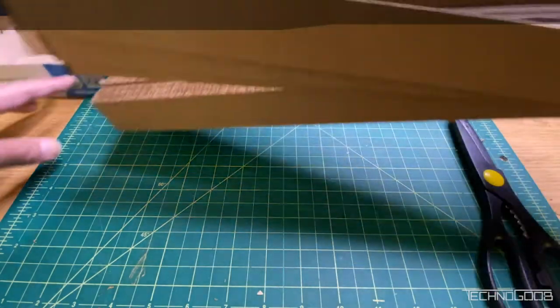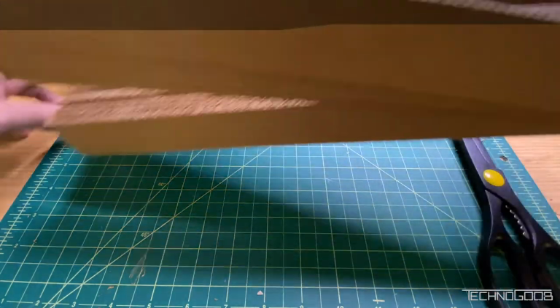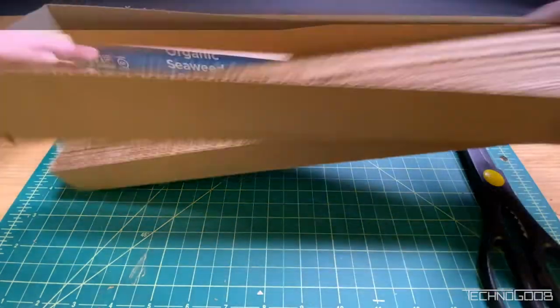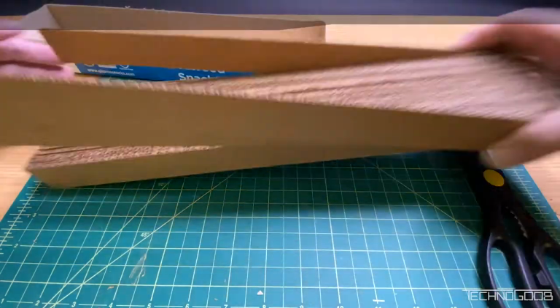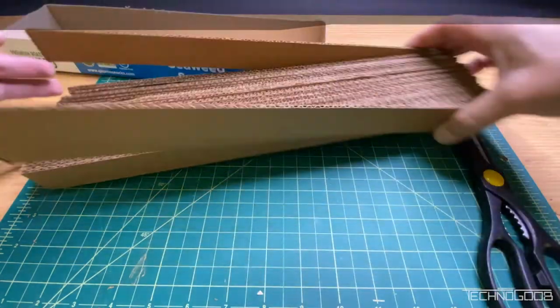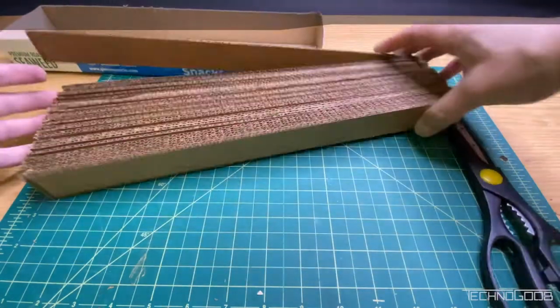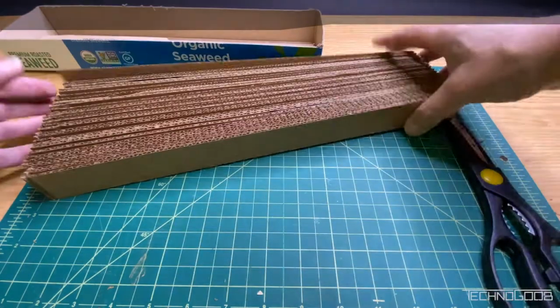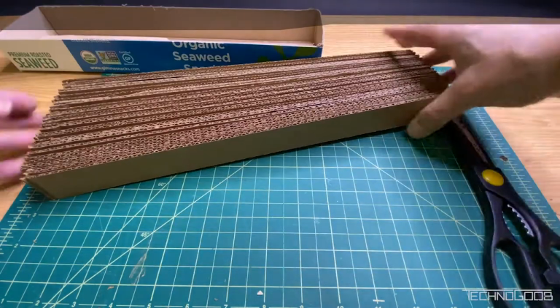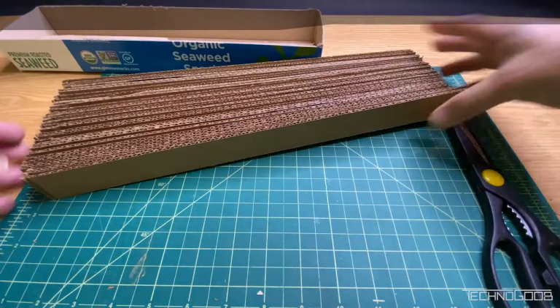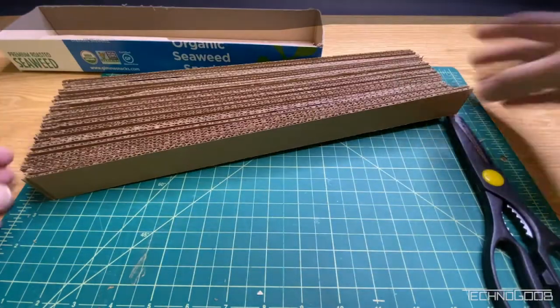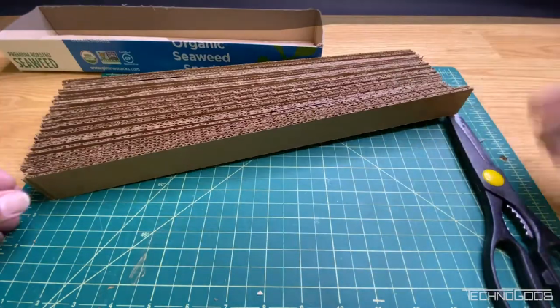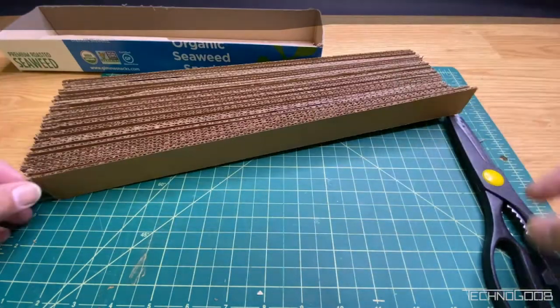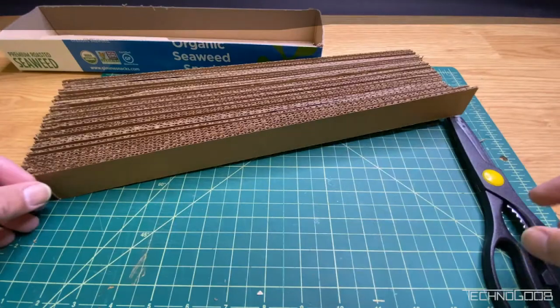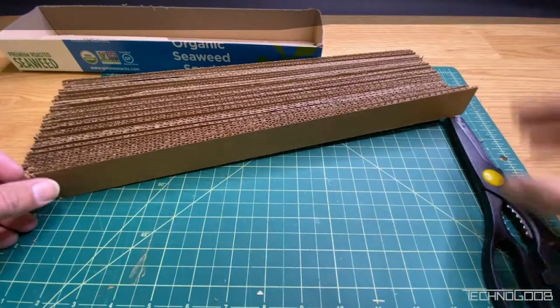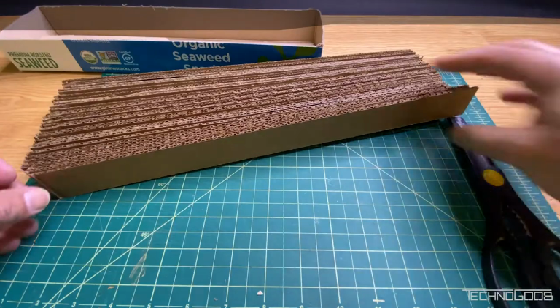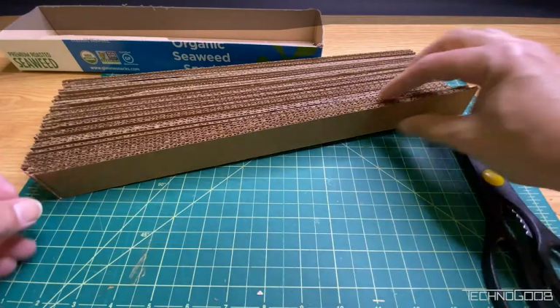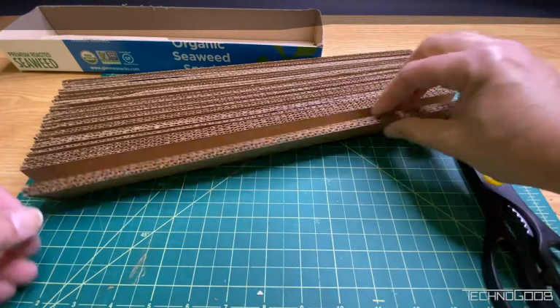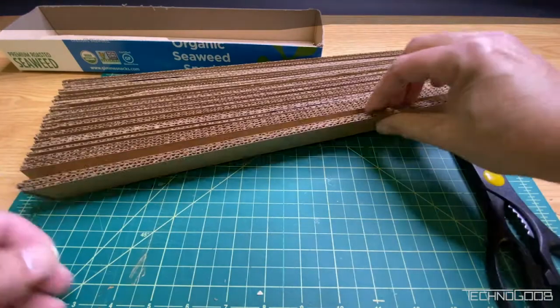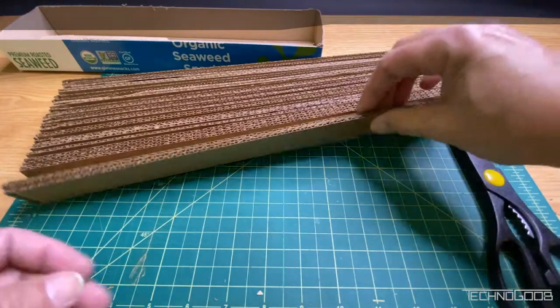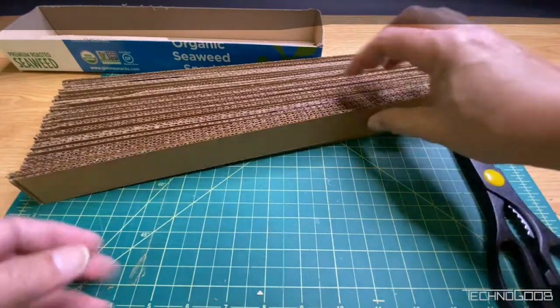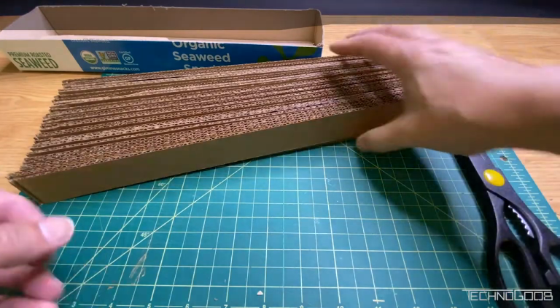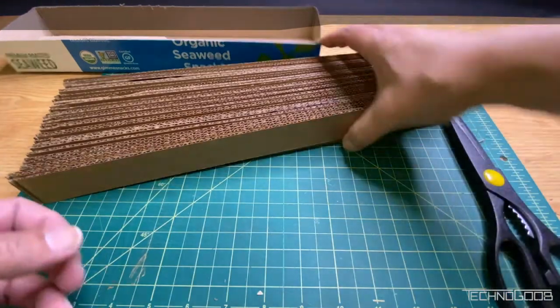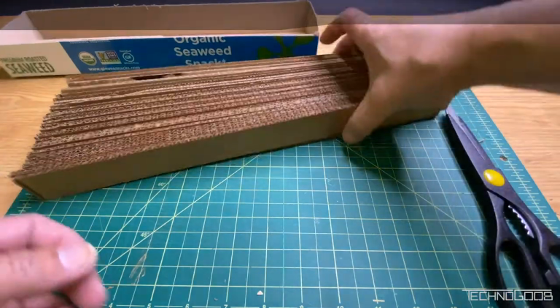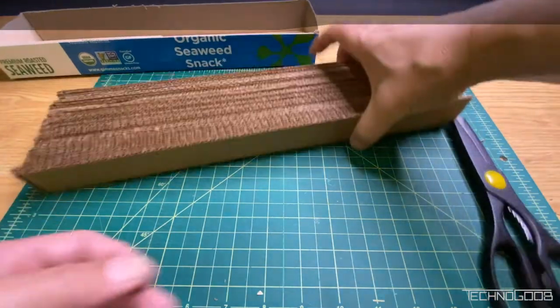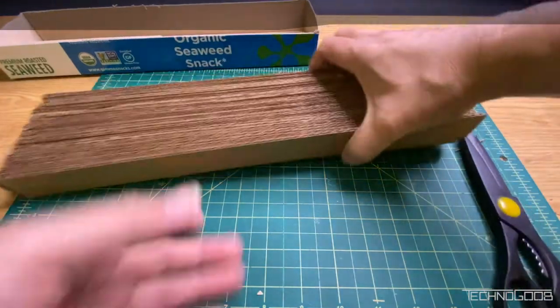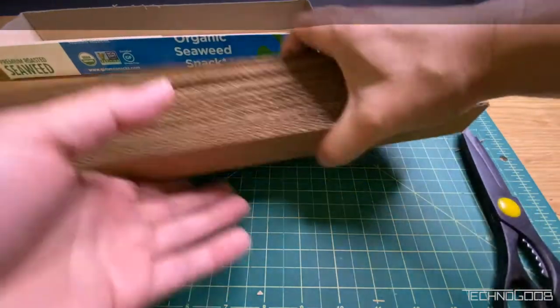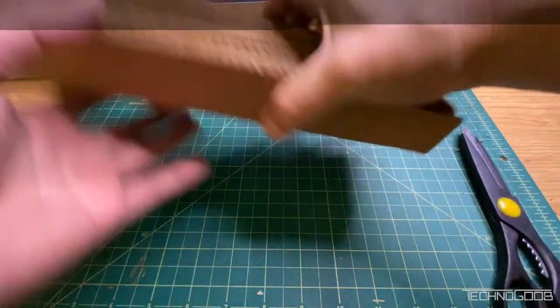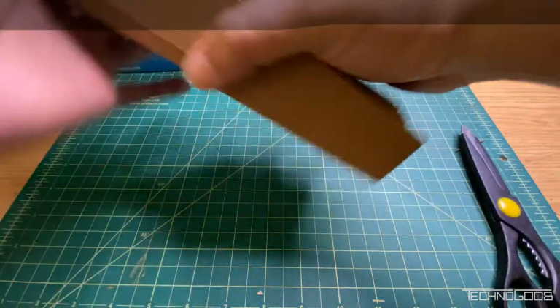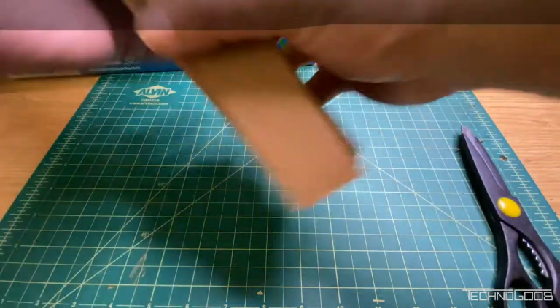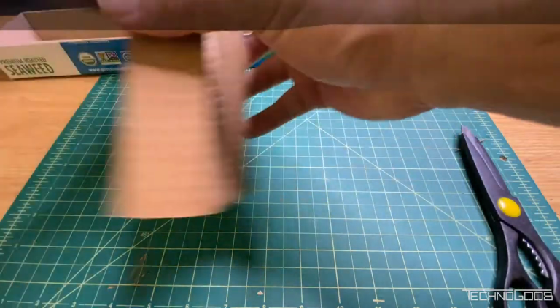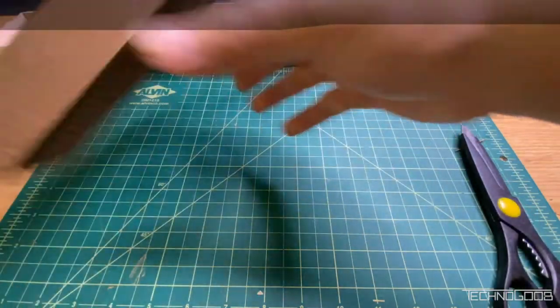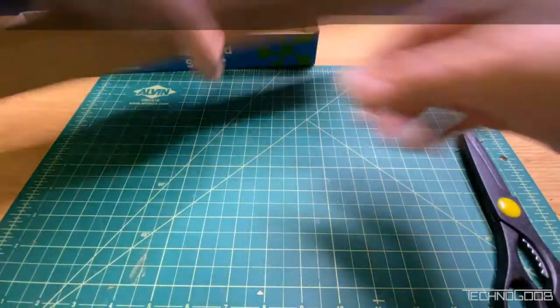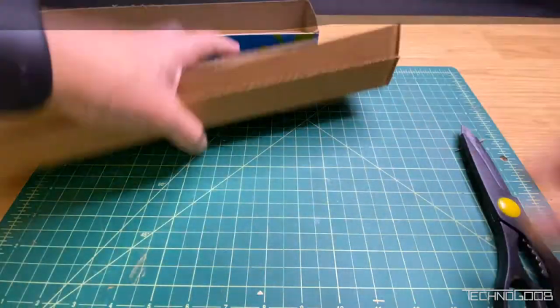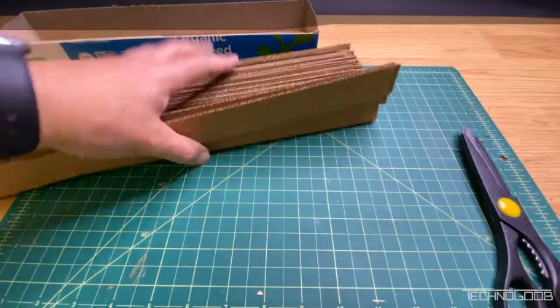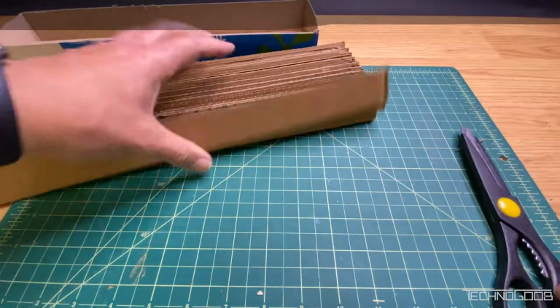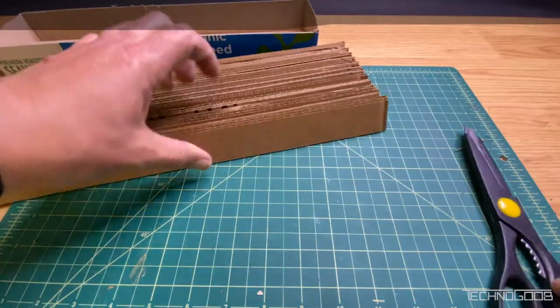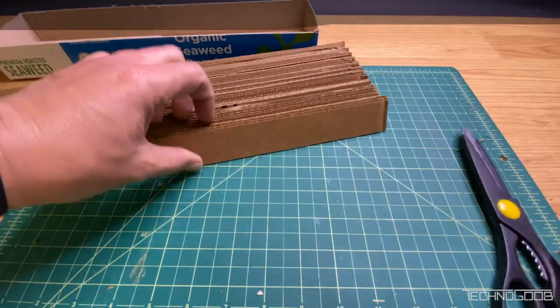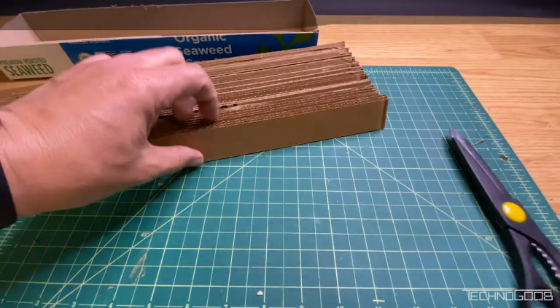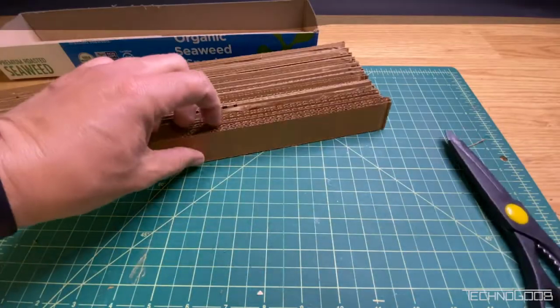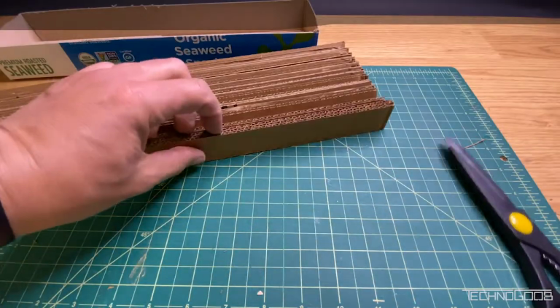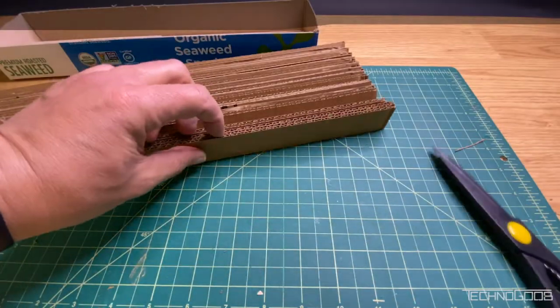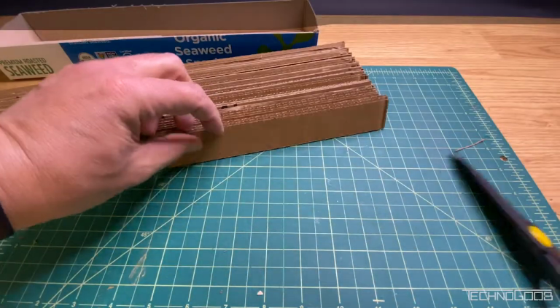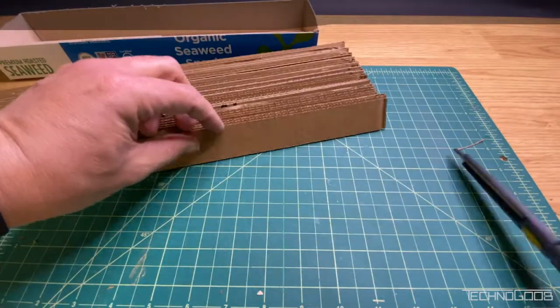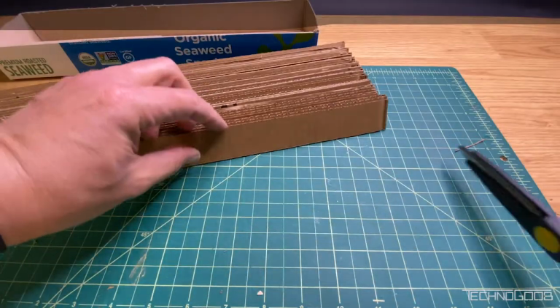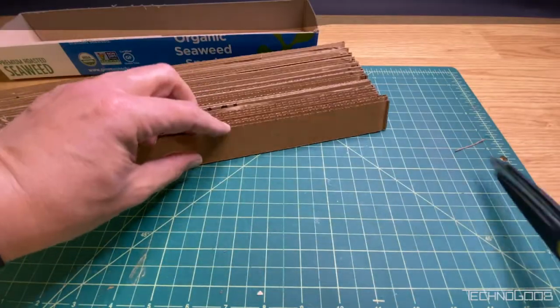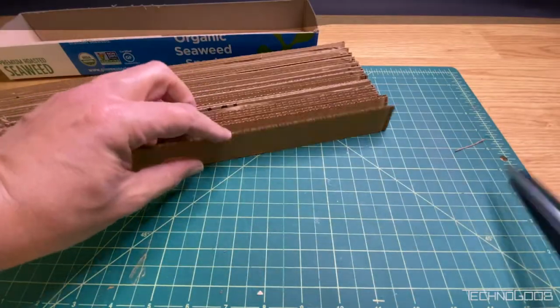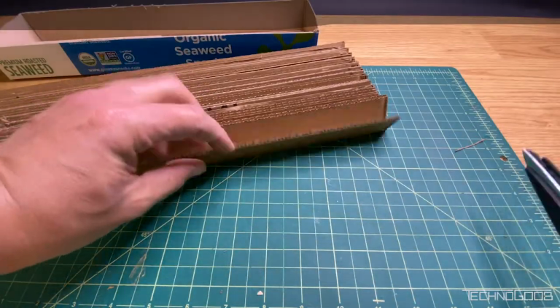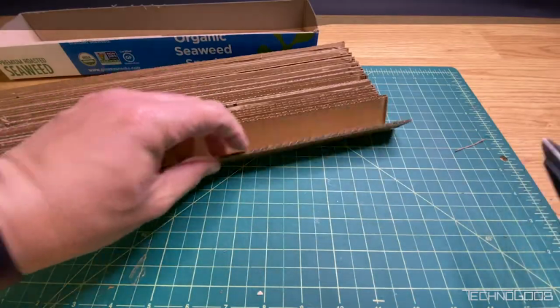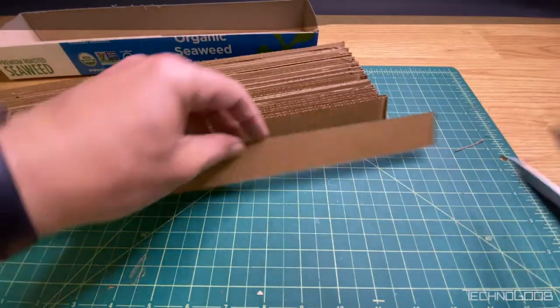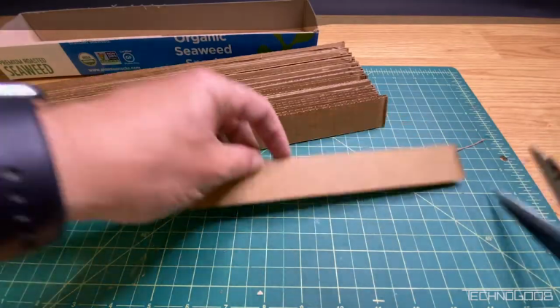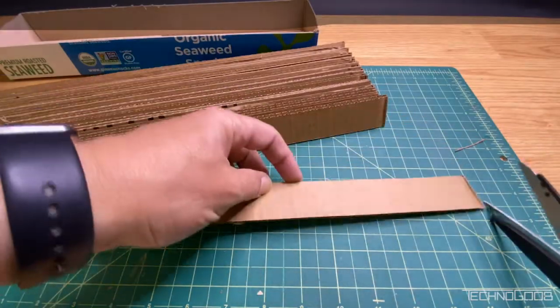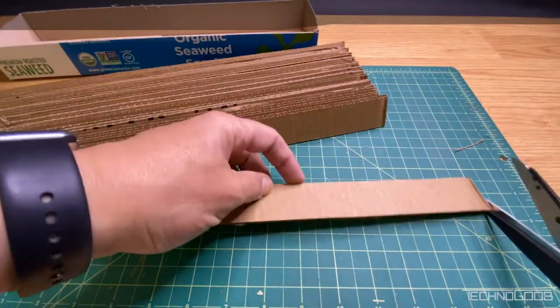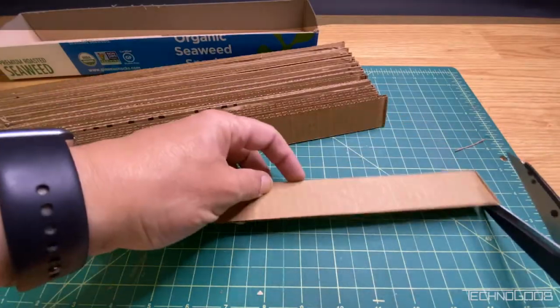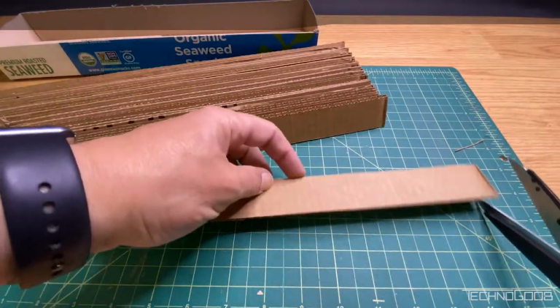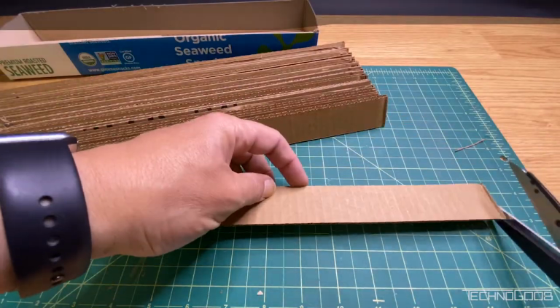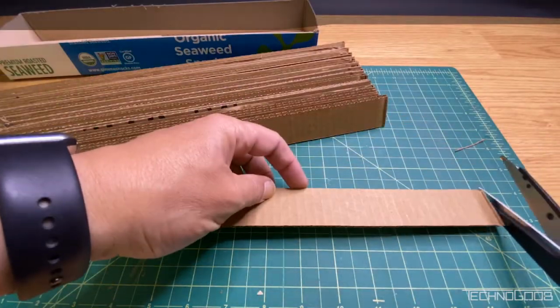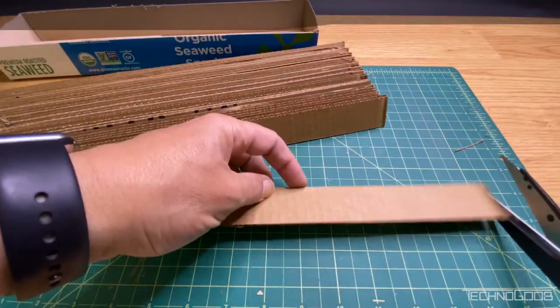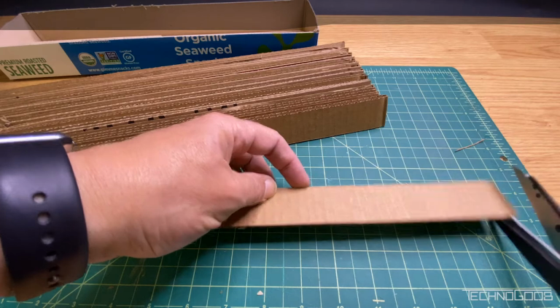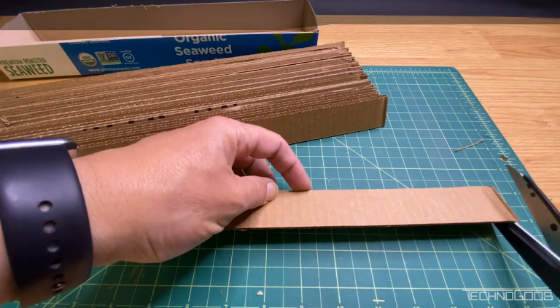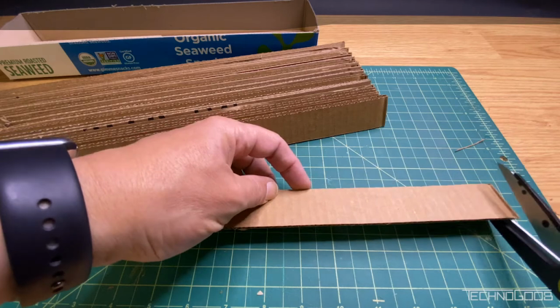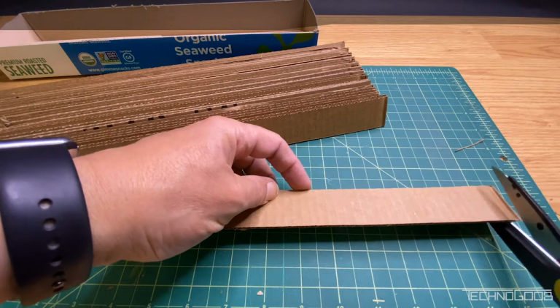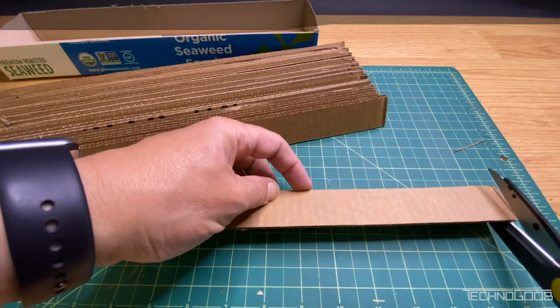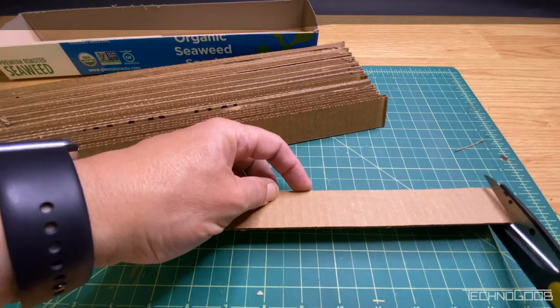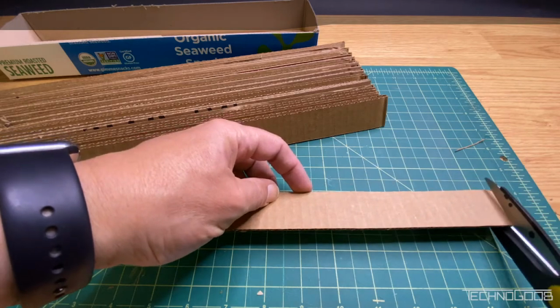Once you have the pieces cut and trimmed, sort them so that you have the cleaner edge down on the table. This will be the top when we are done.